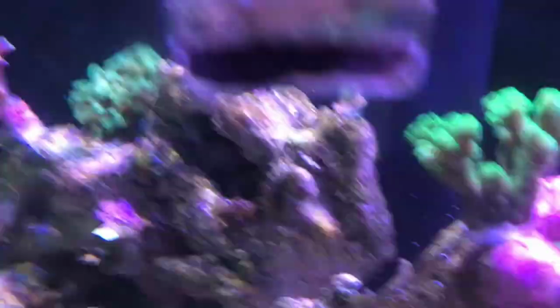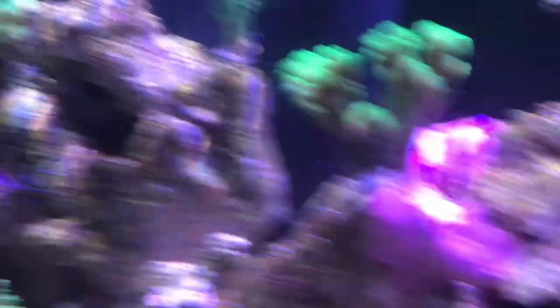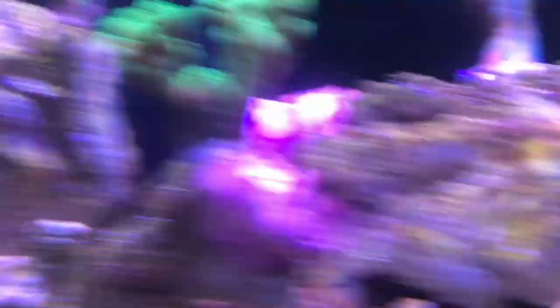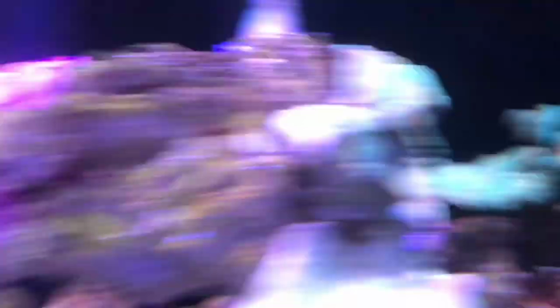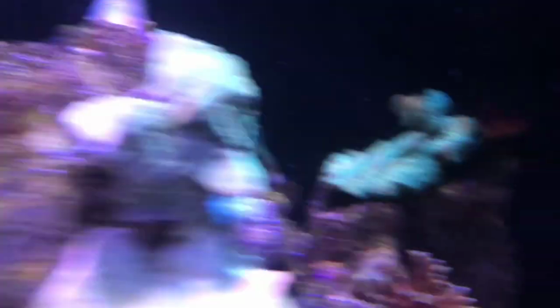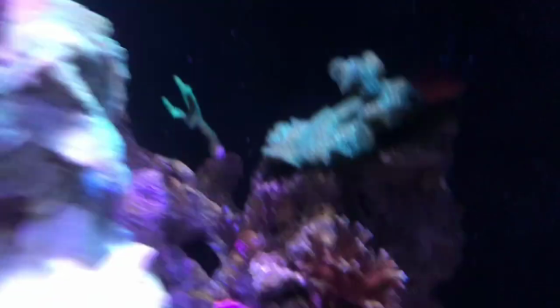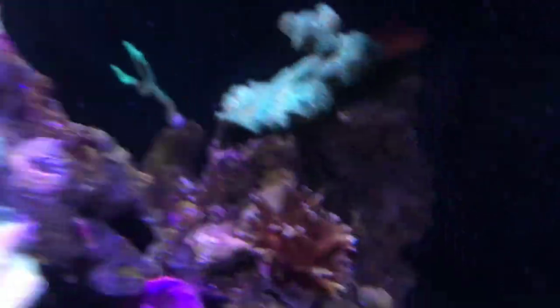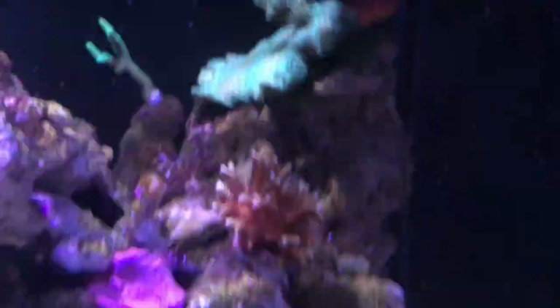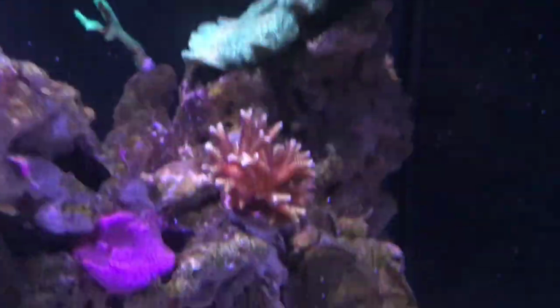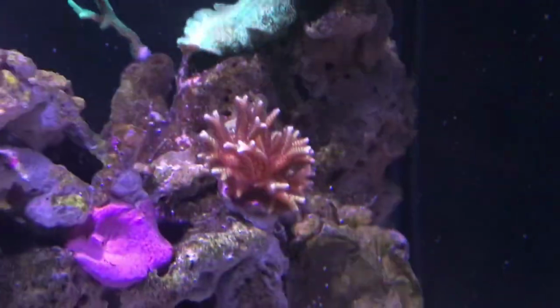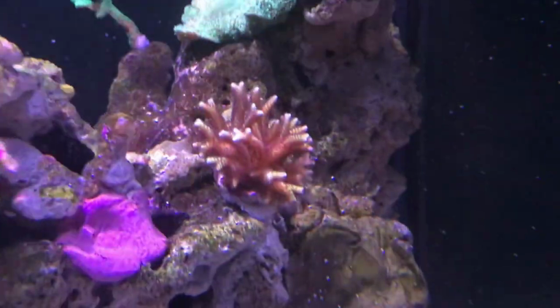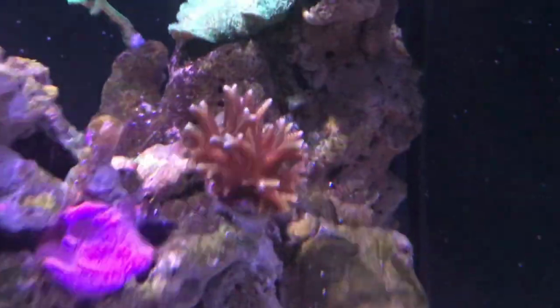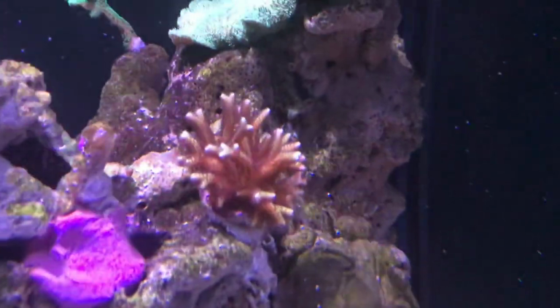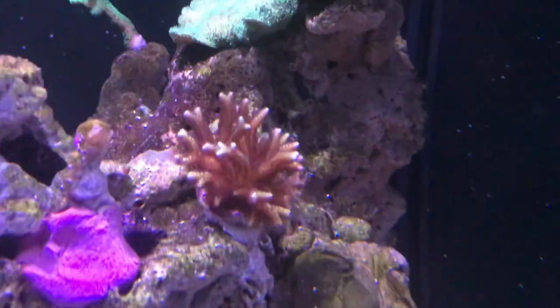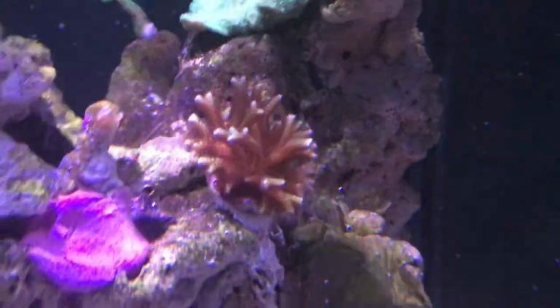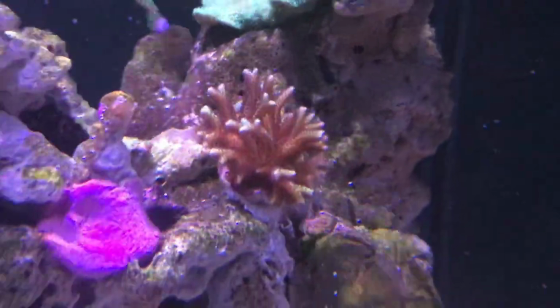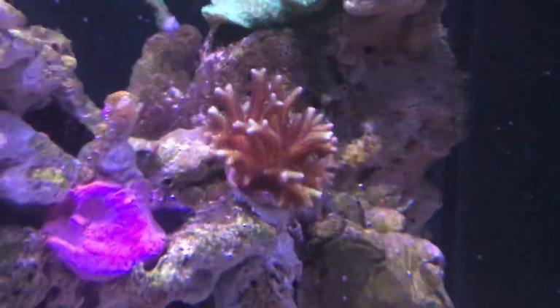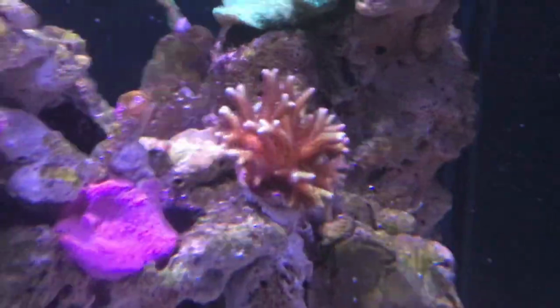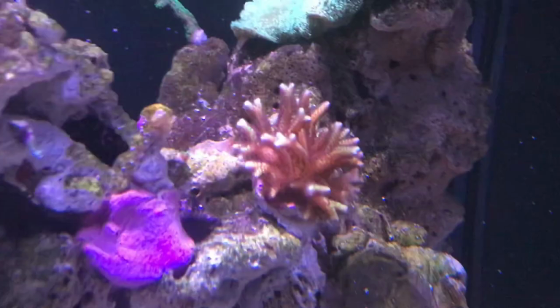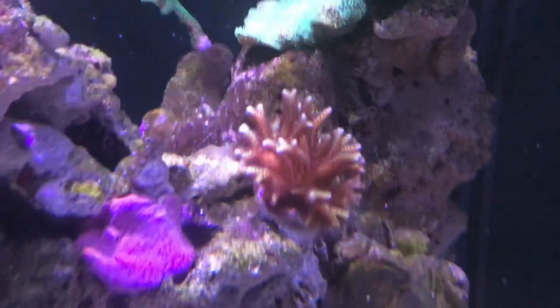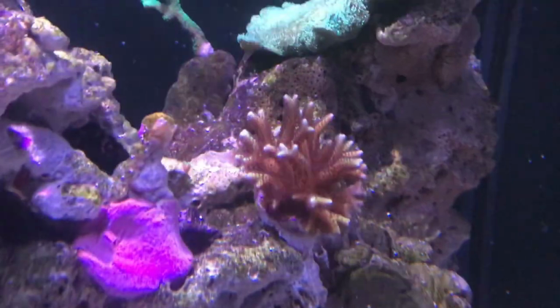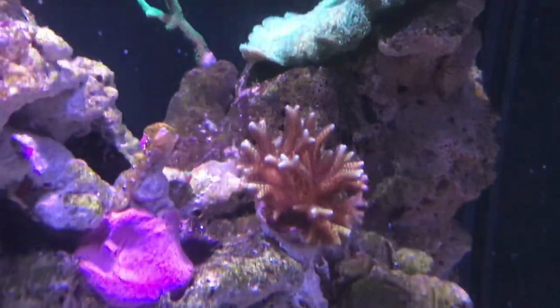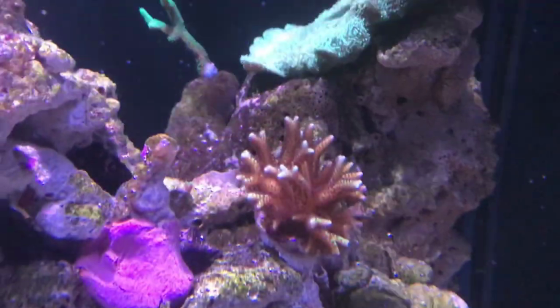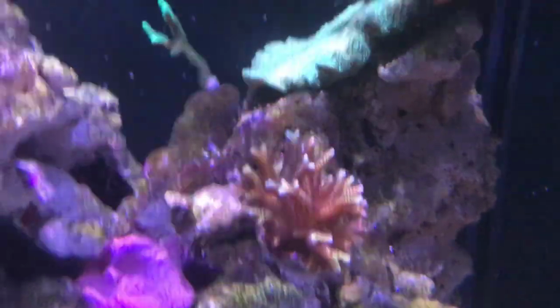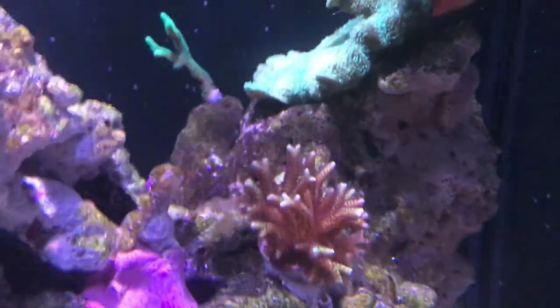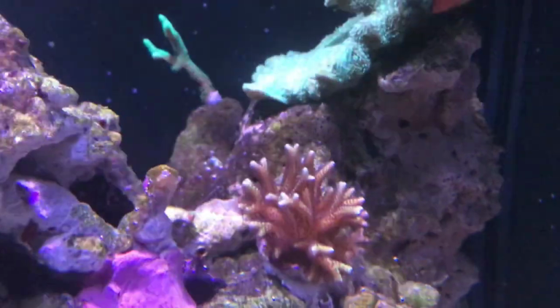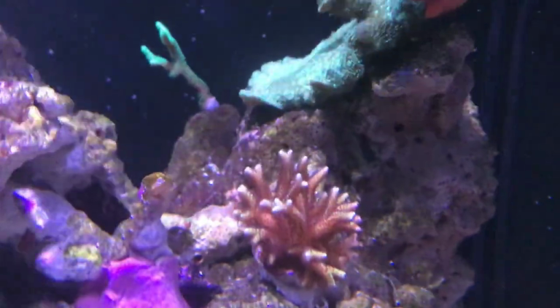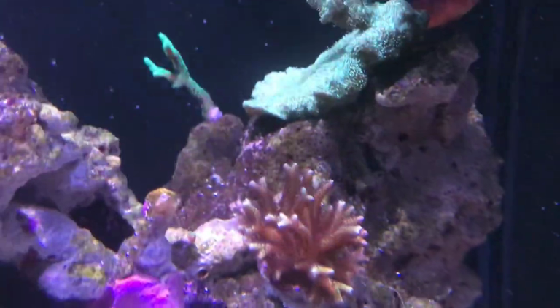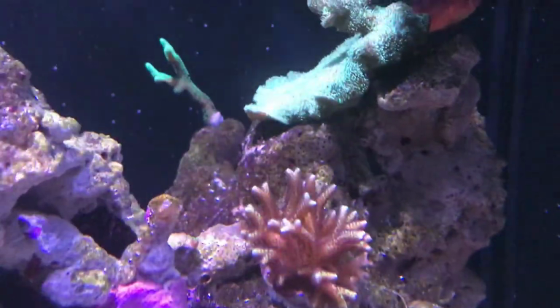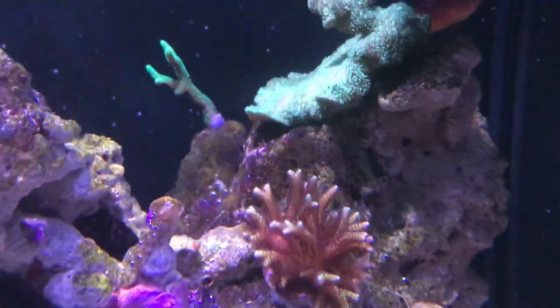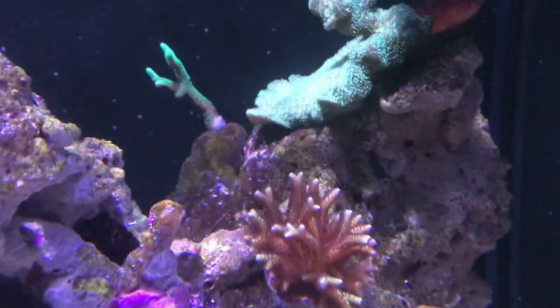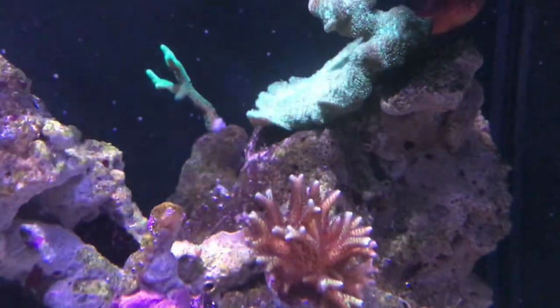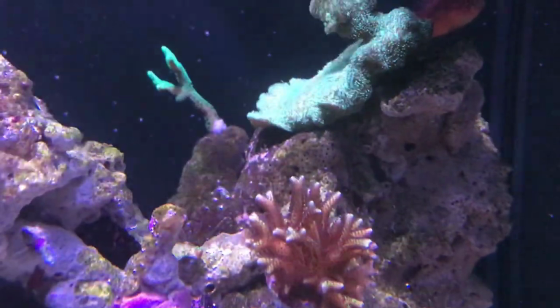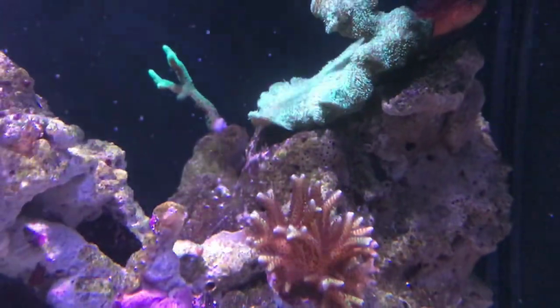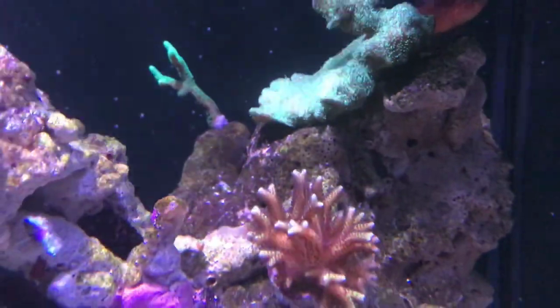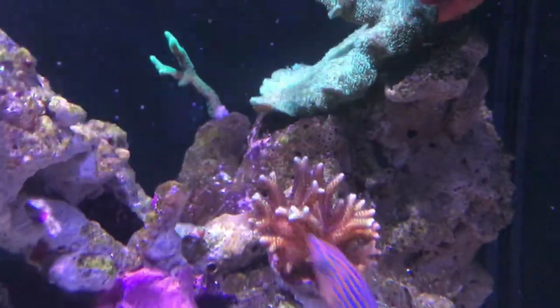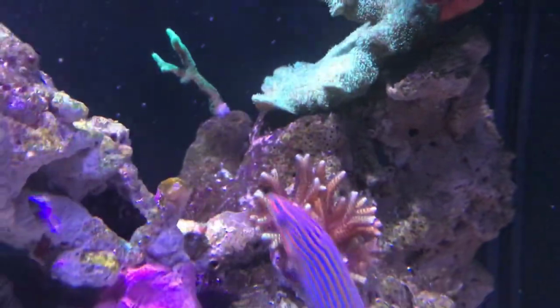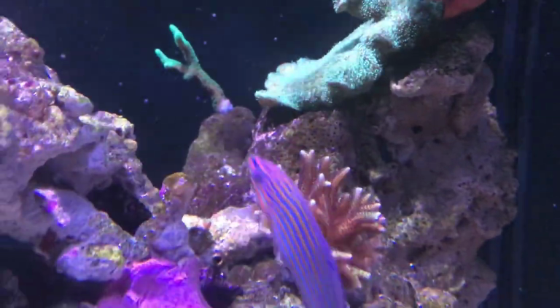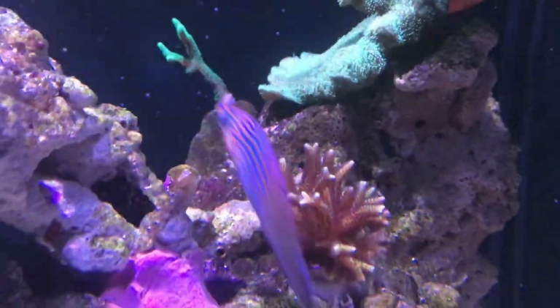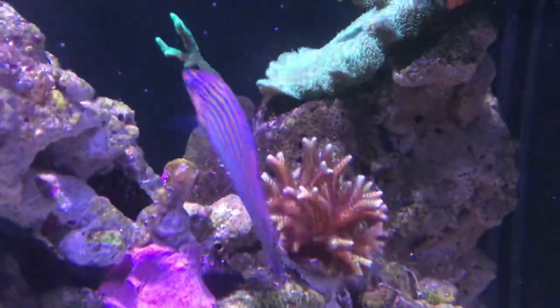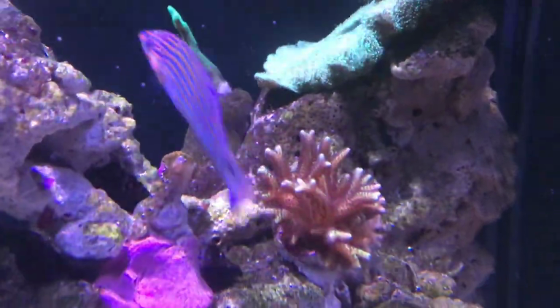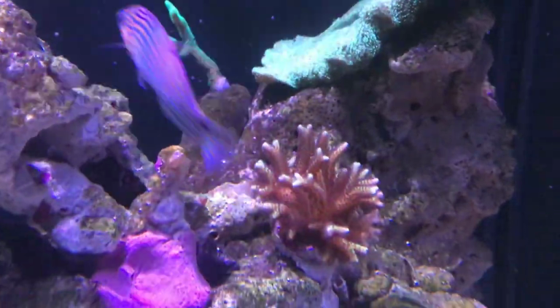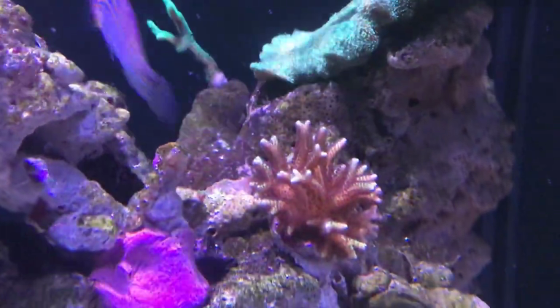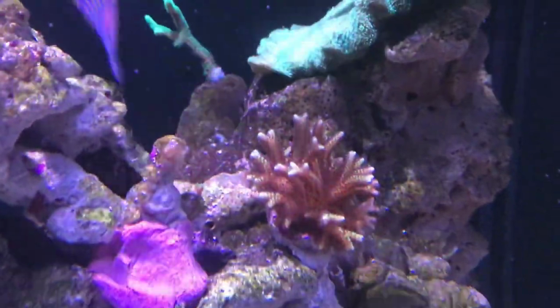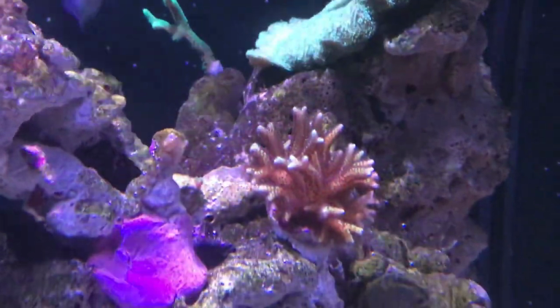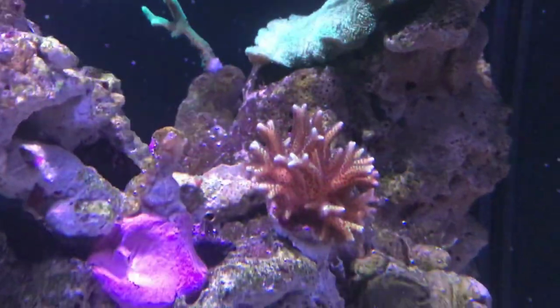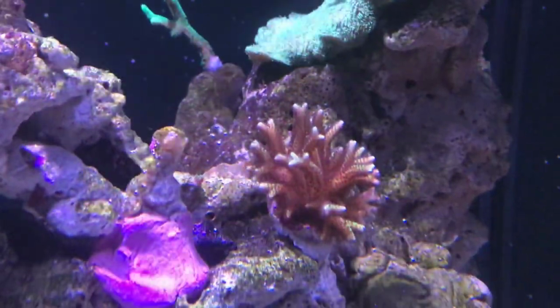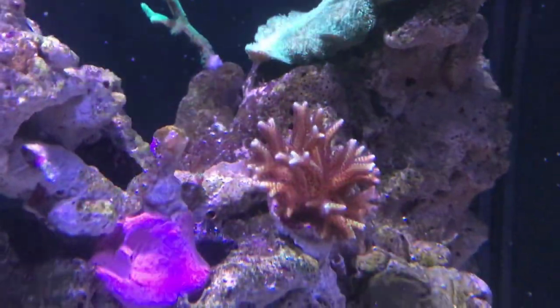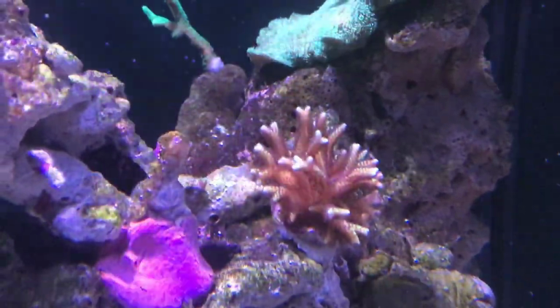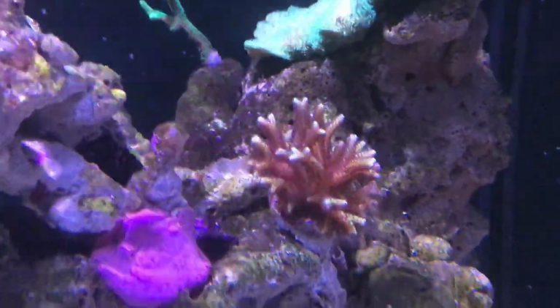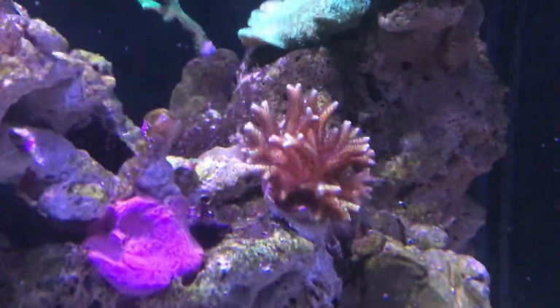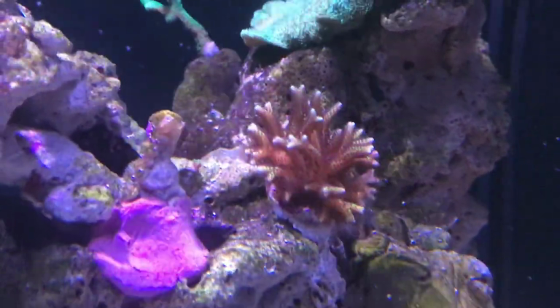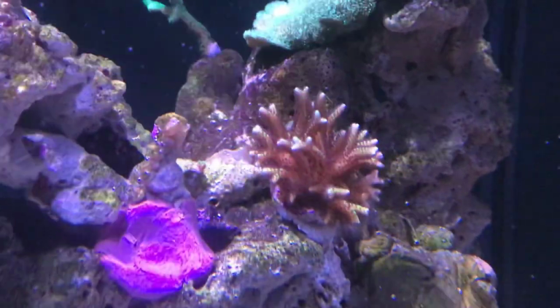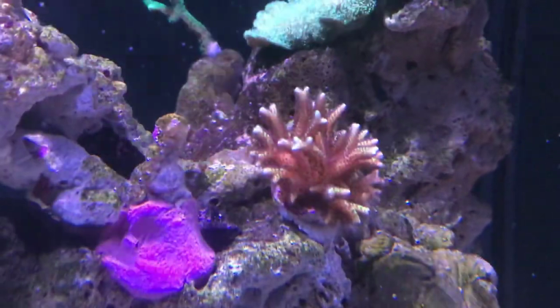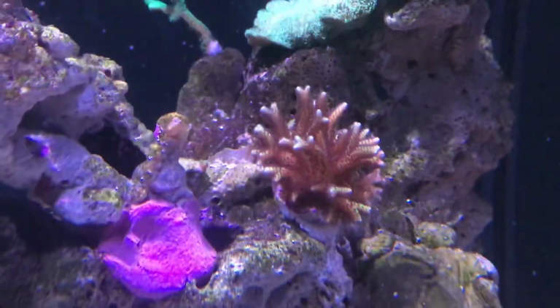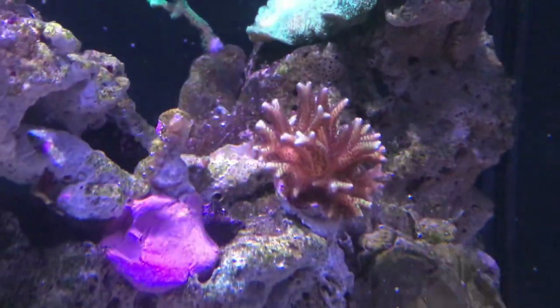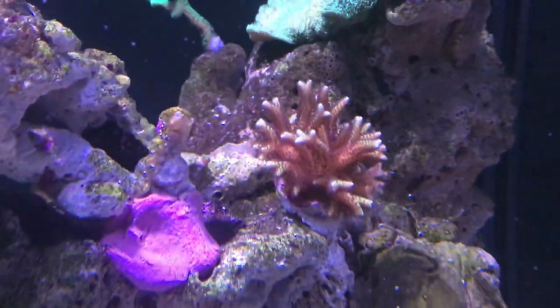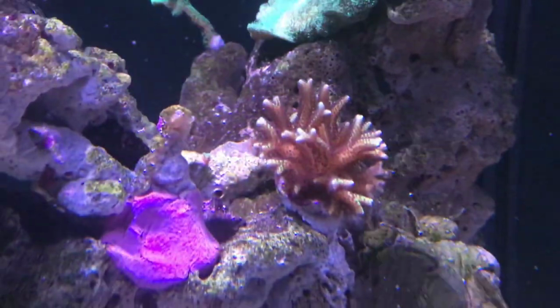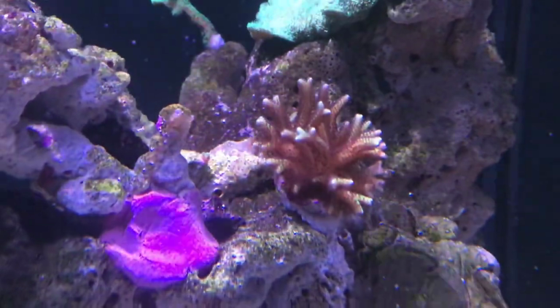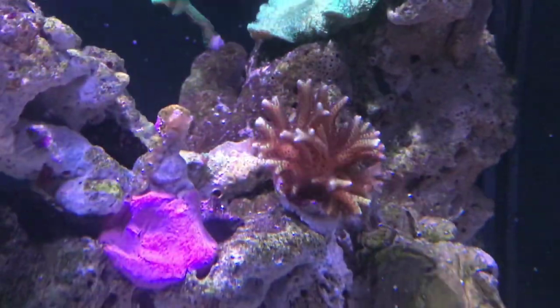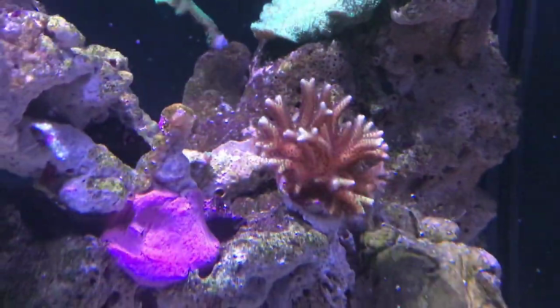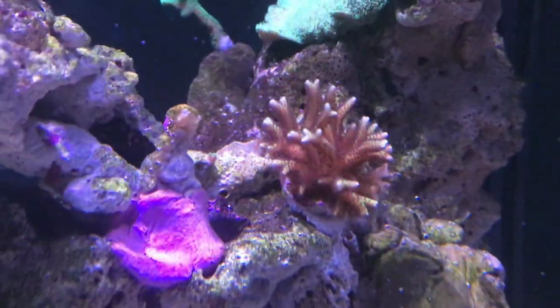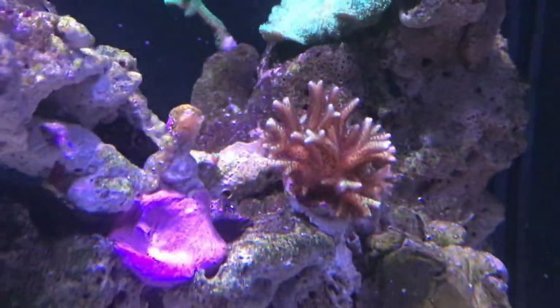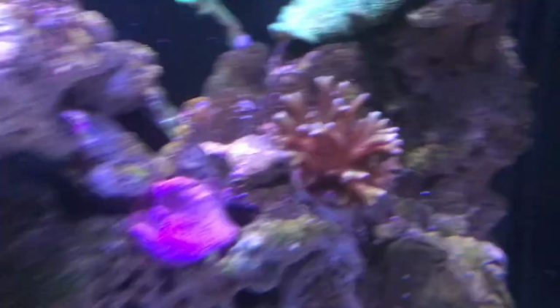And also this bird's nest is encrusting pretty well as well.